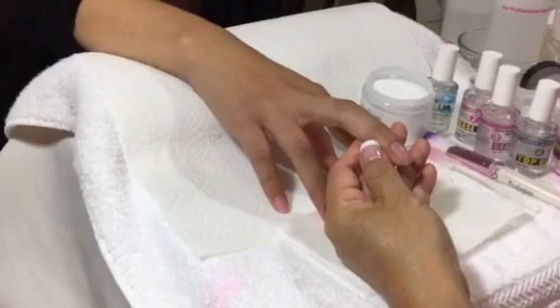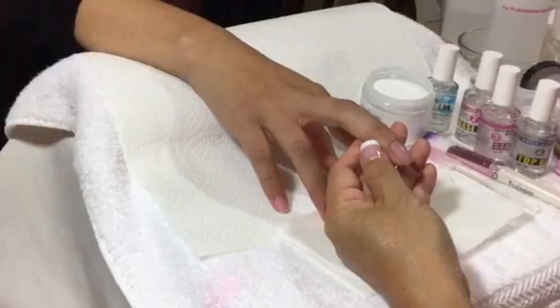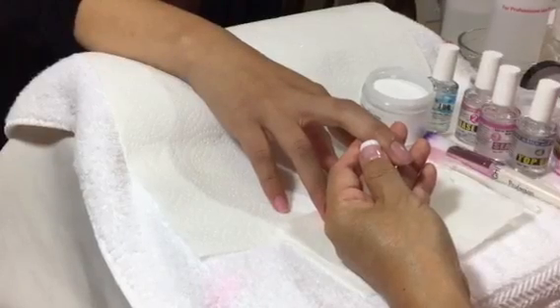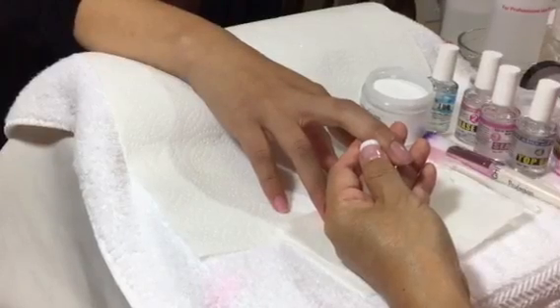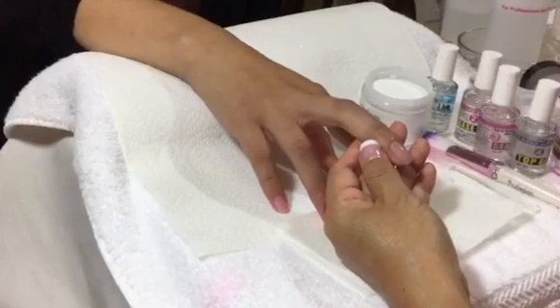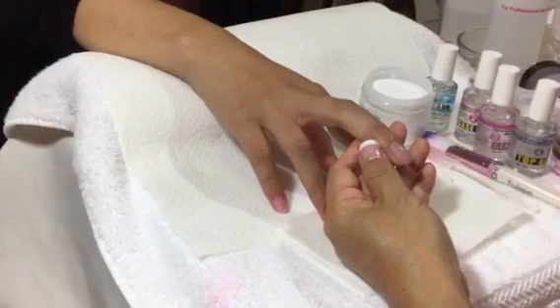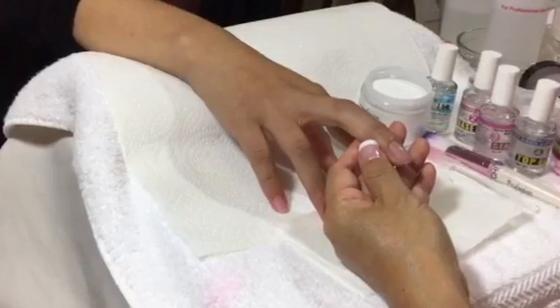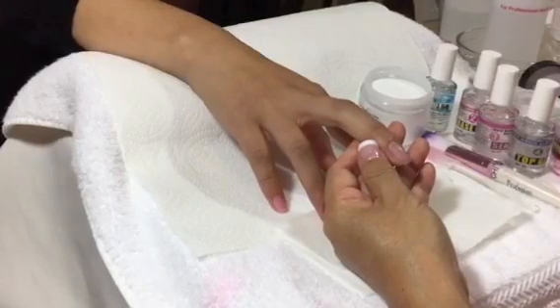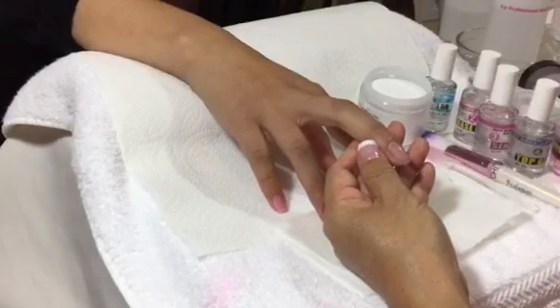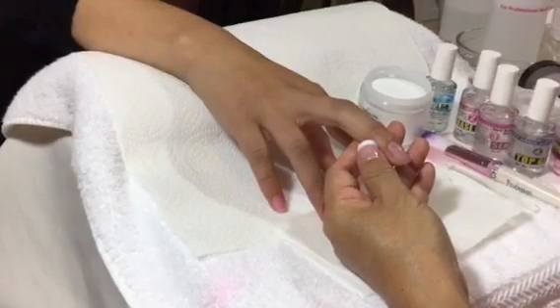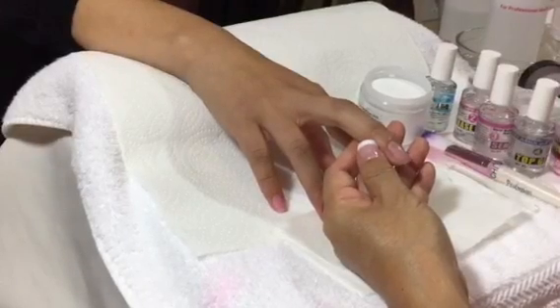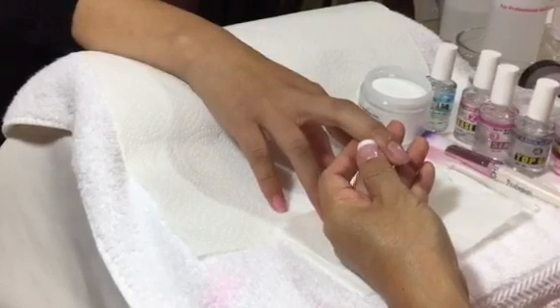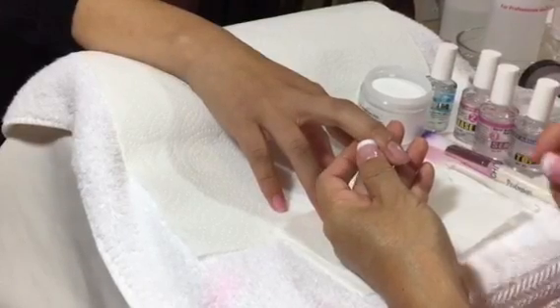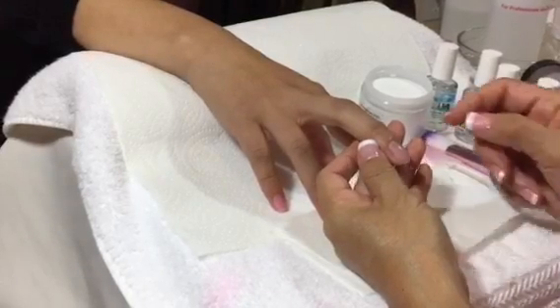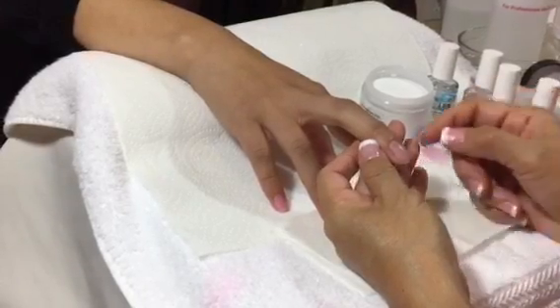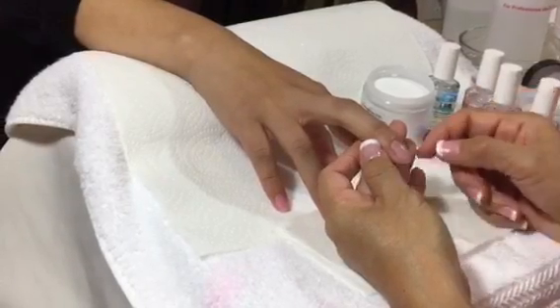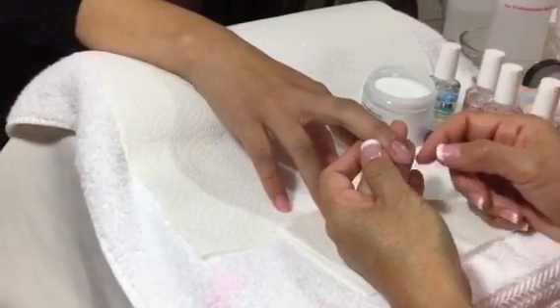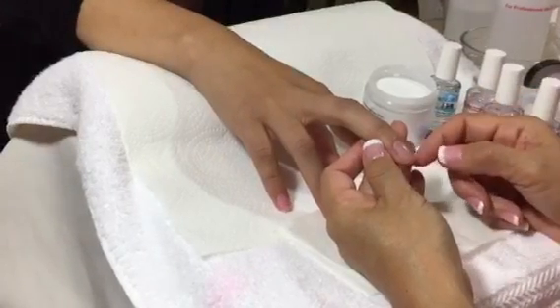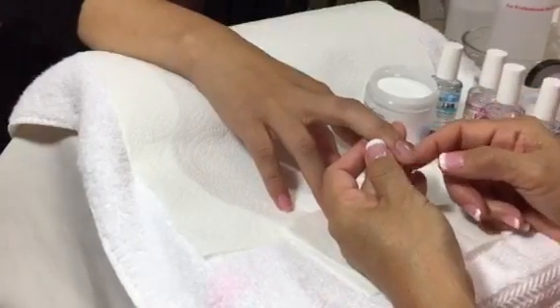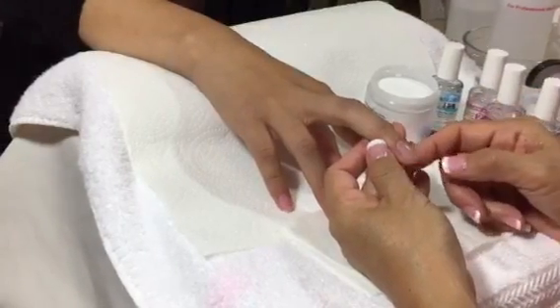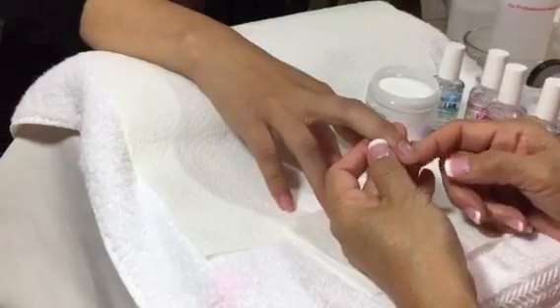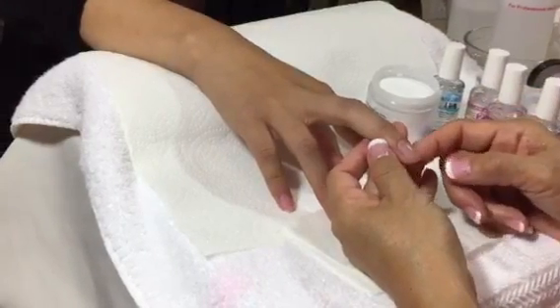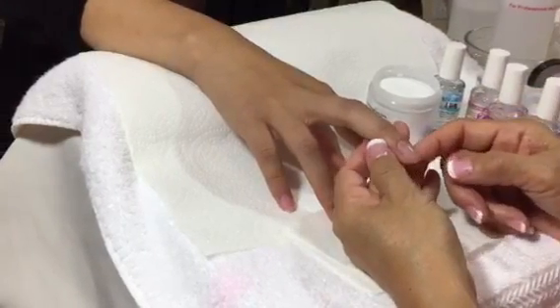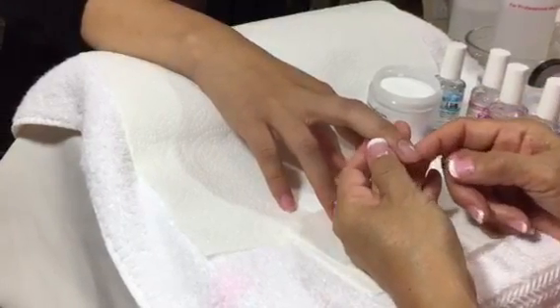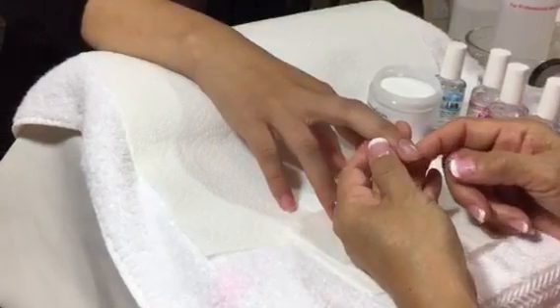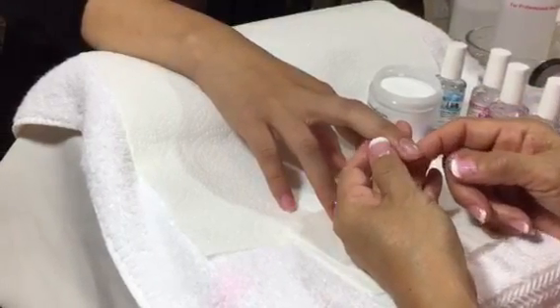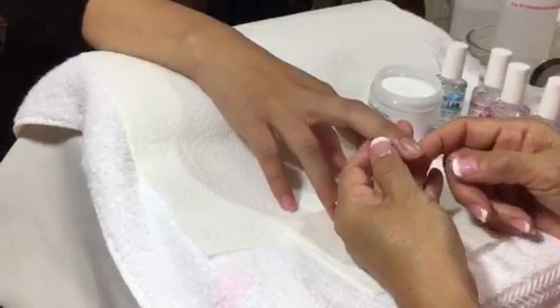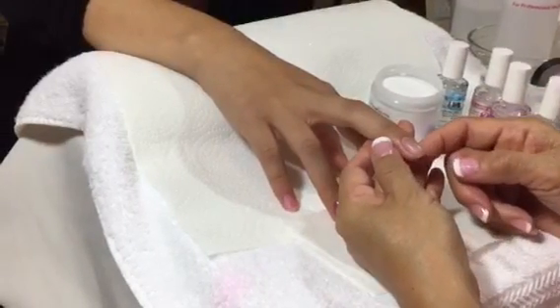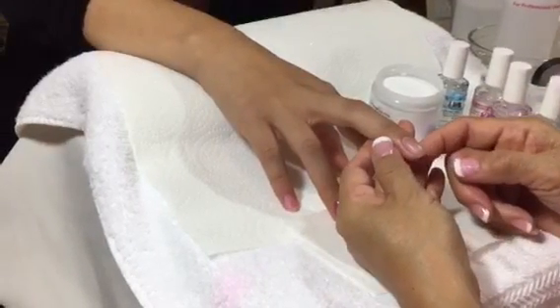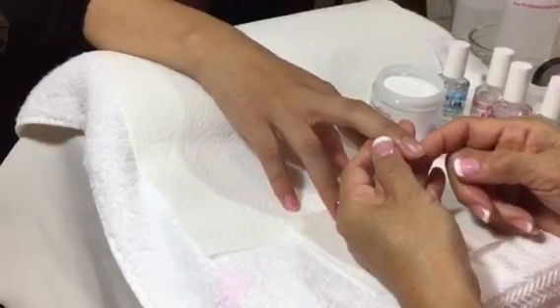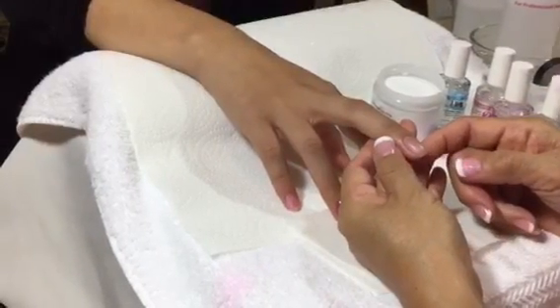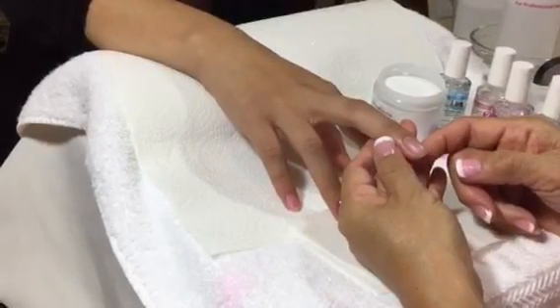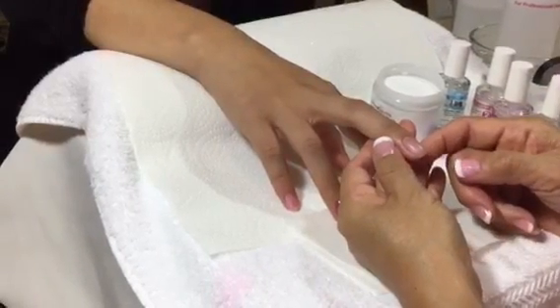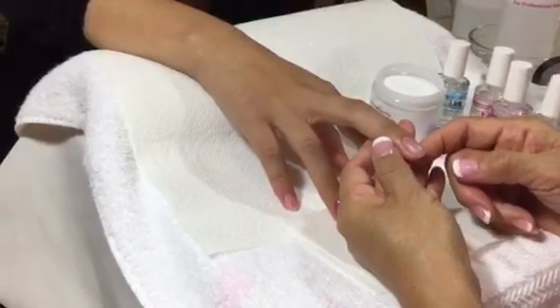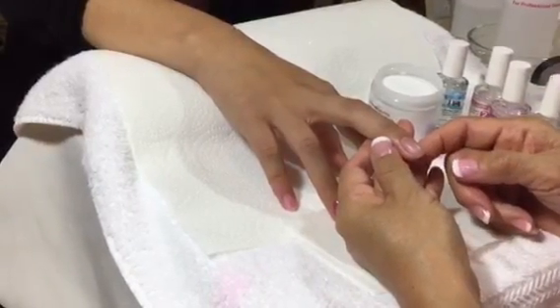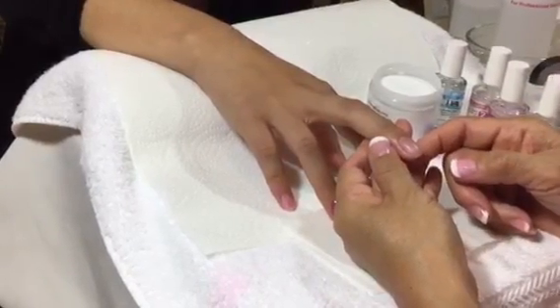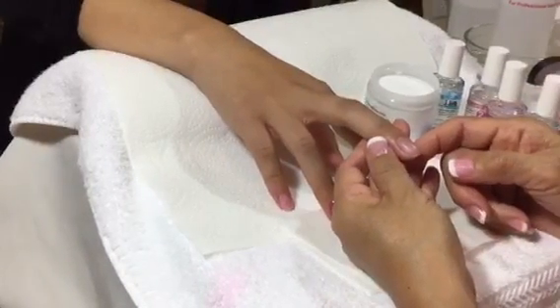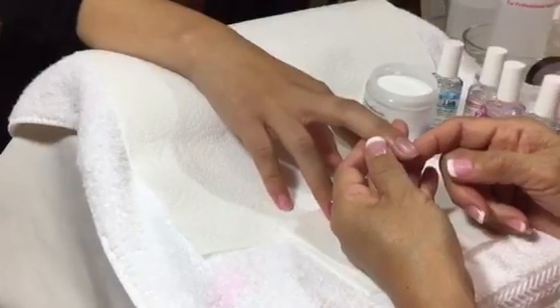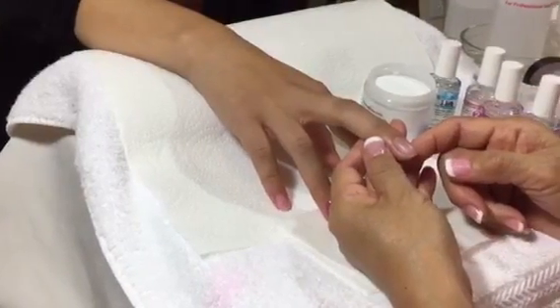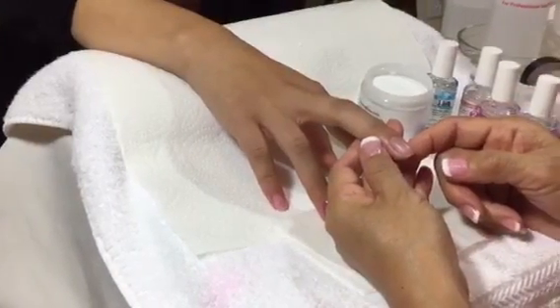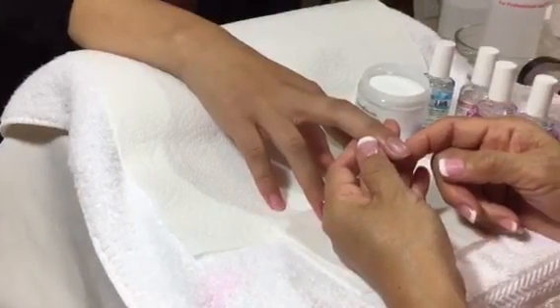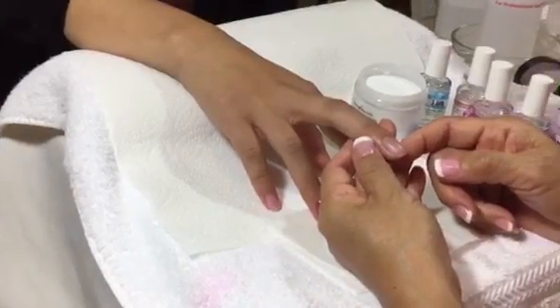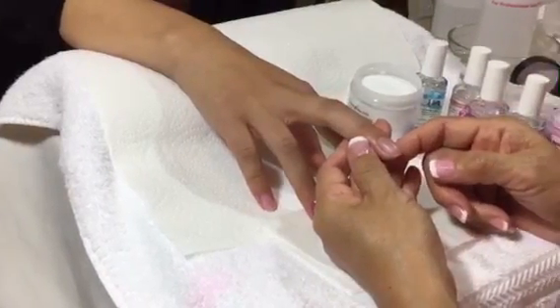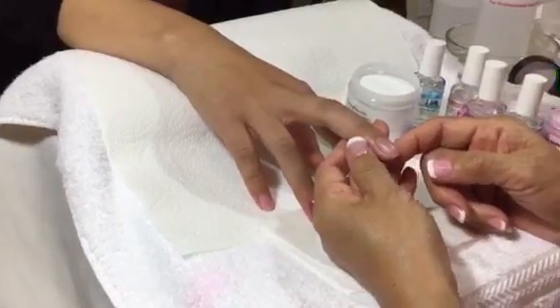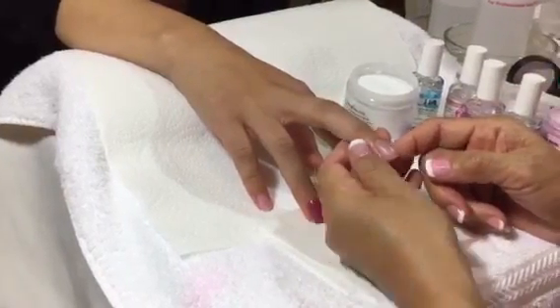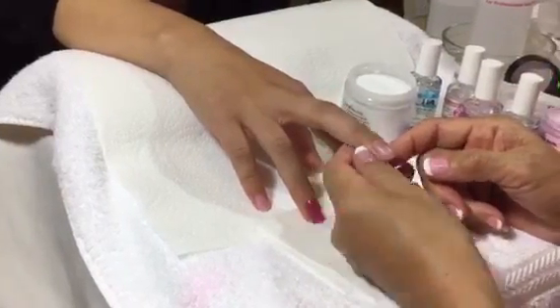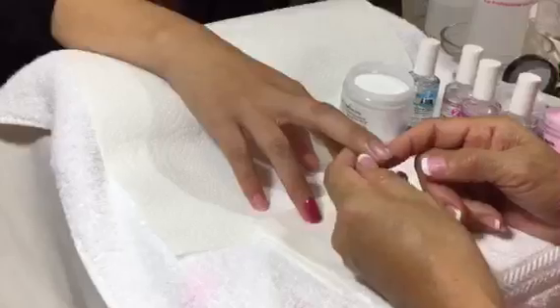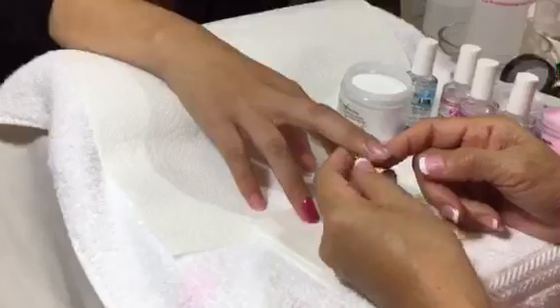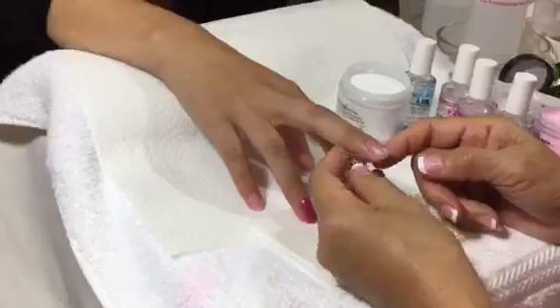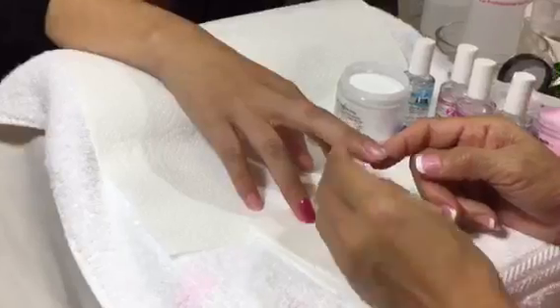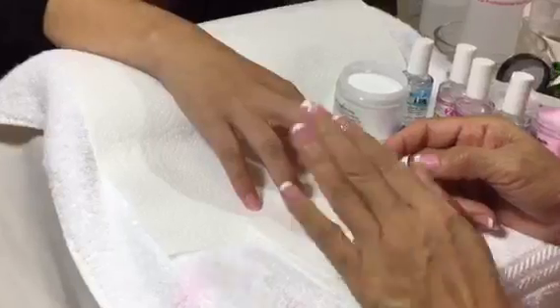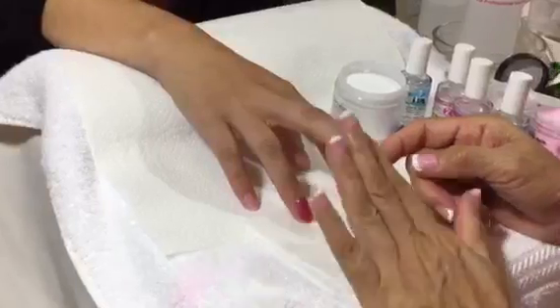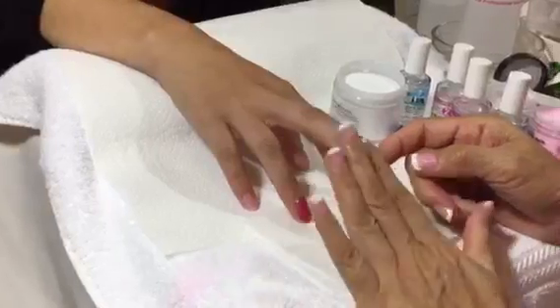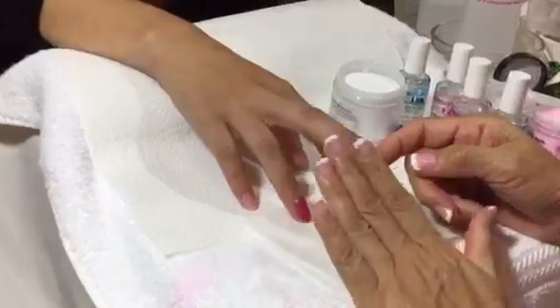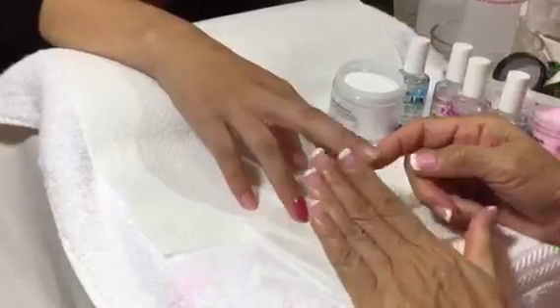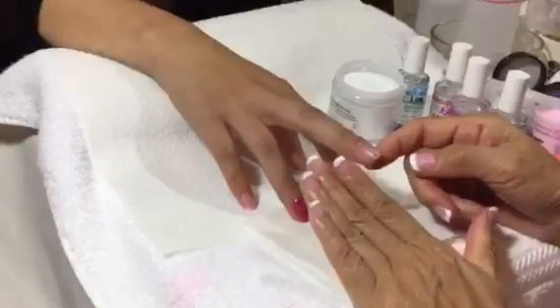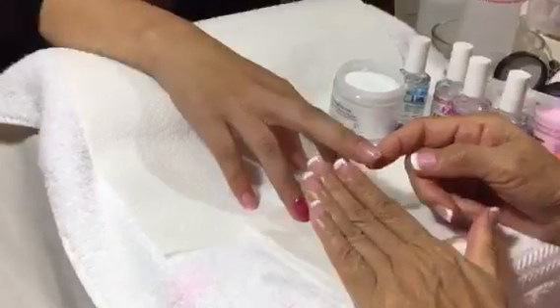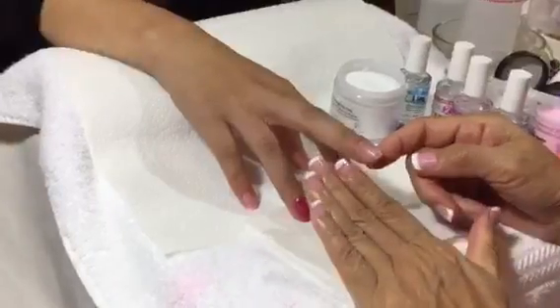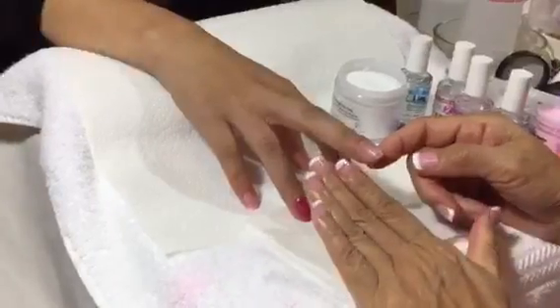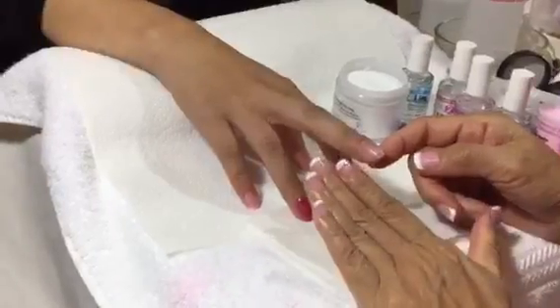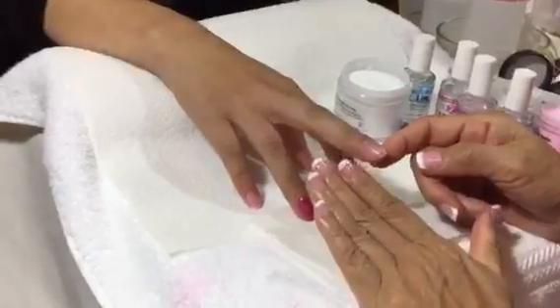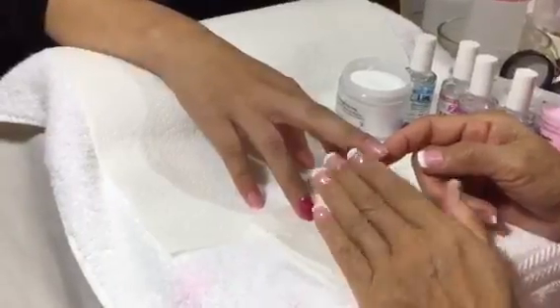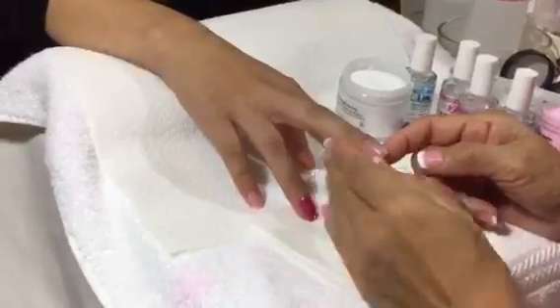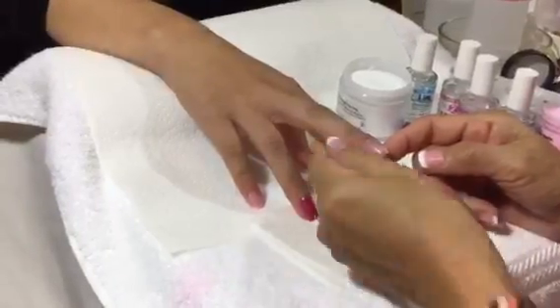Hello everyone, I'm going to show you how to do the French tip with the dip gel nails, just like what I have.